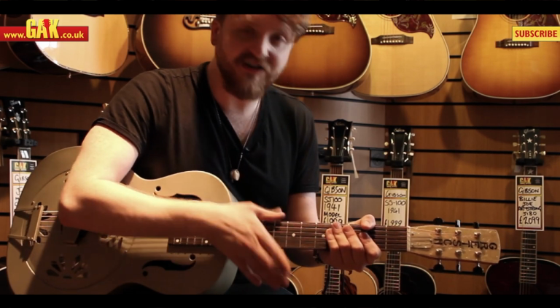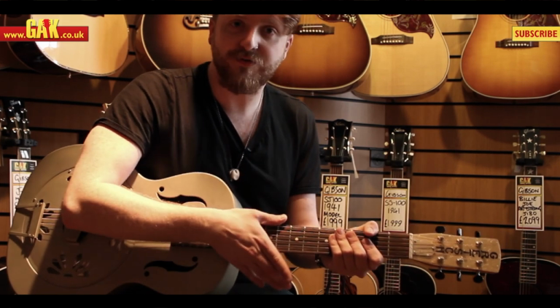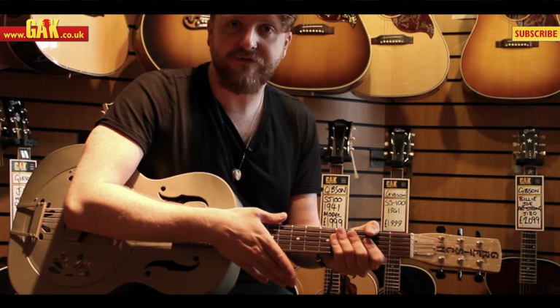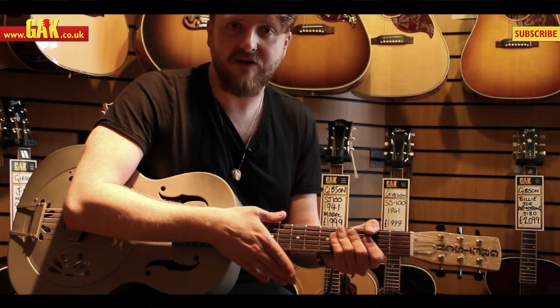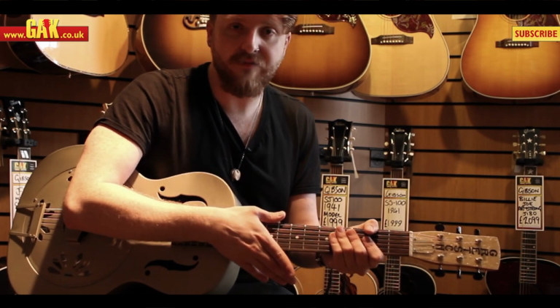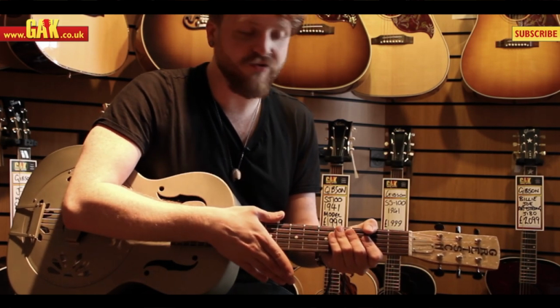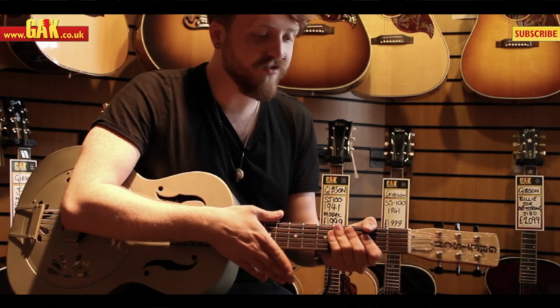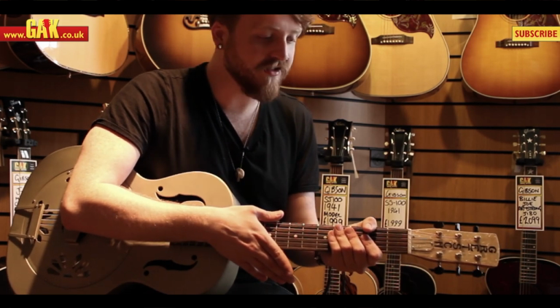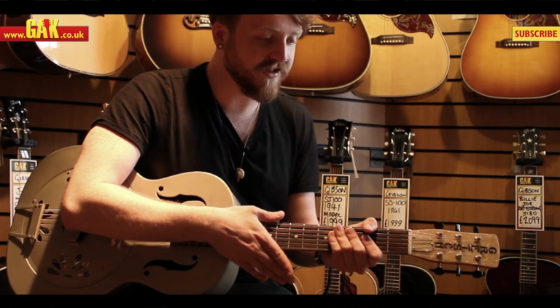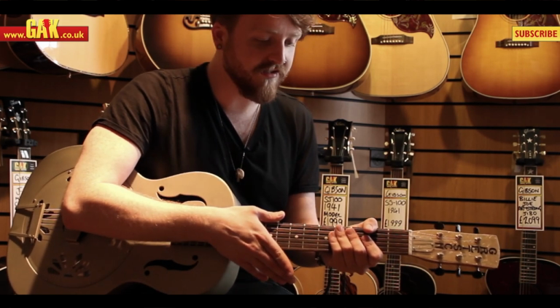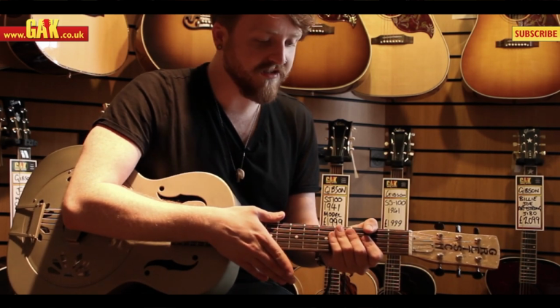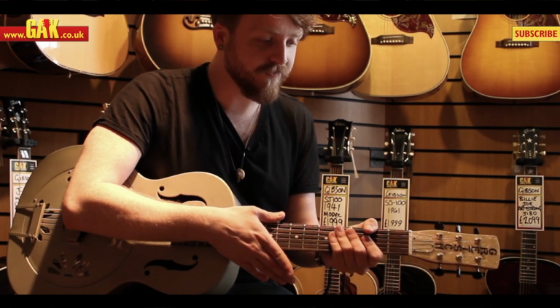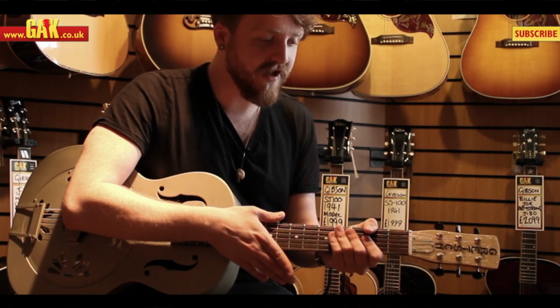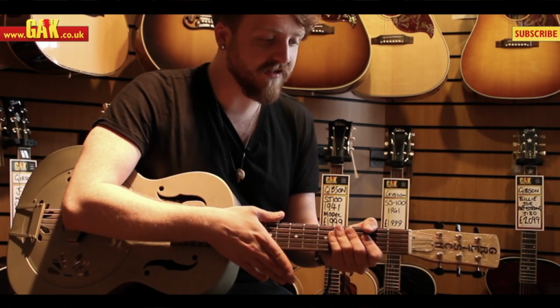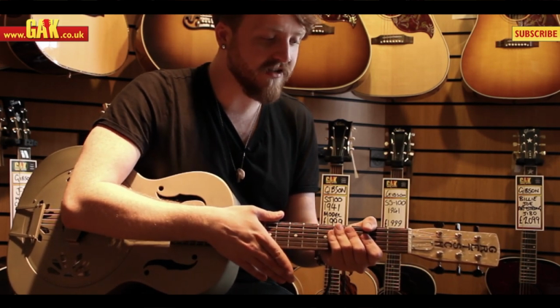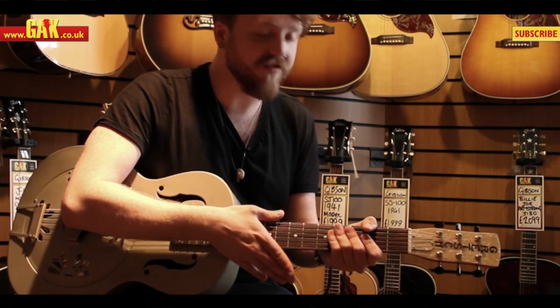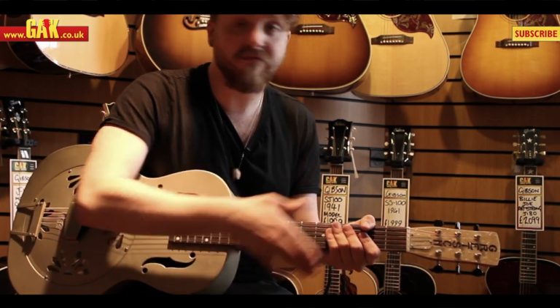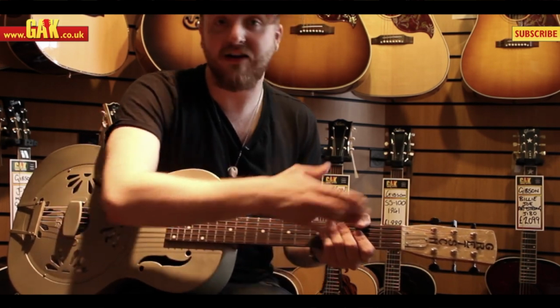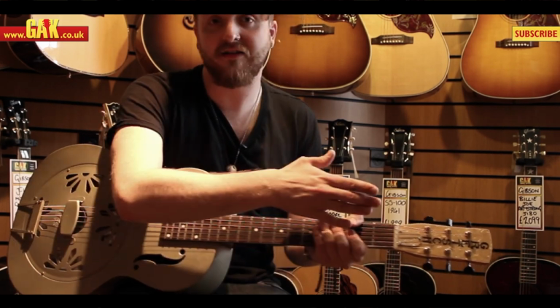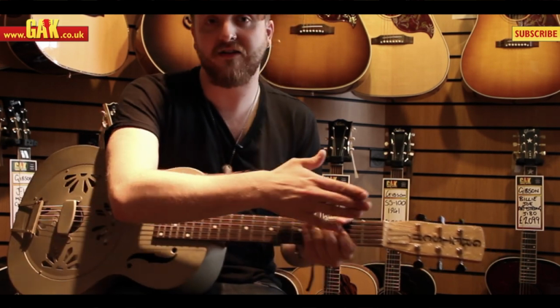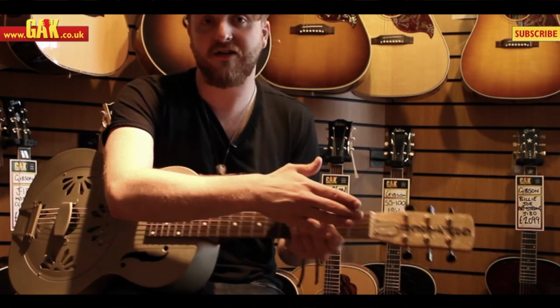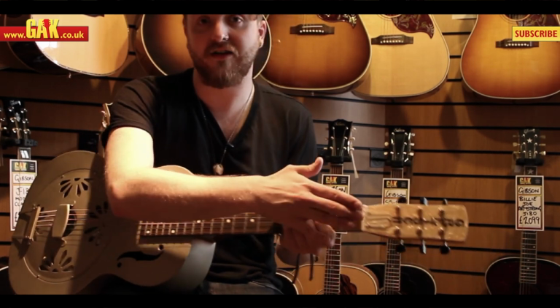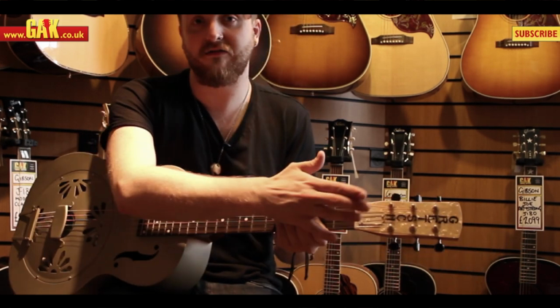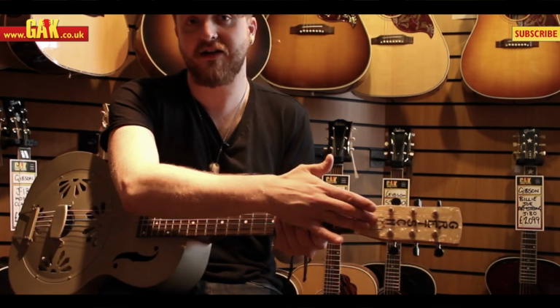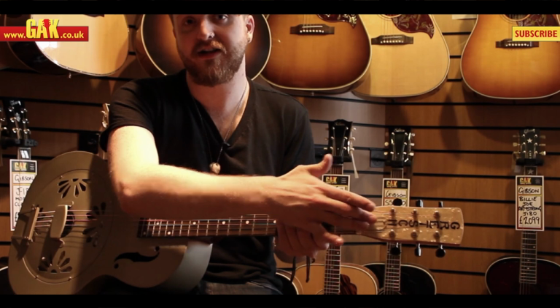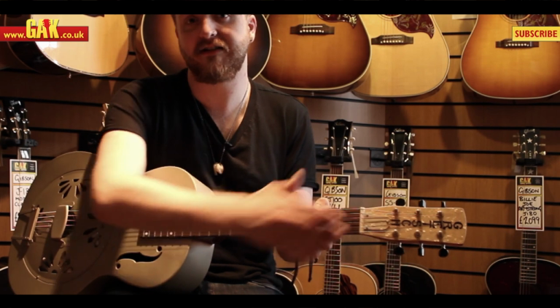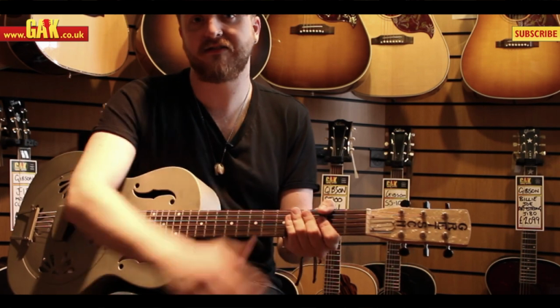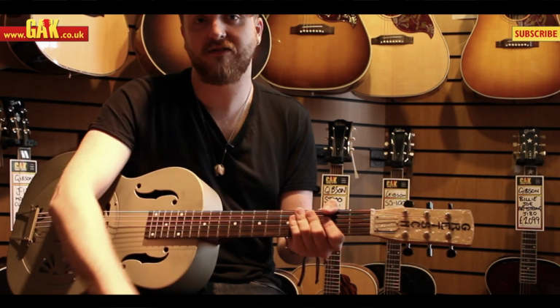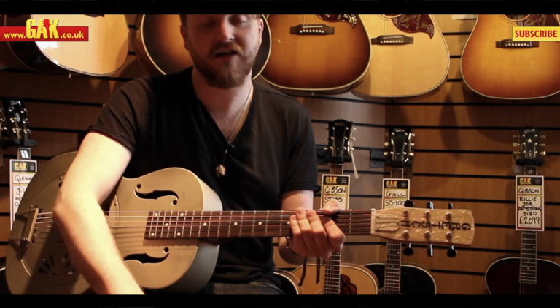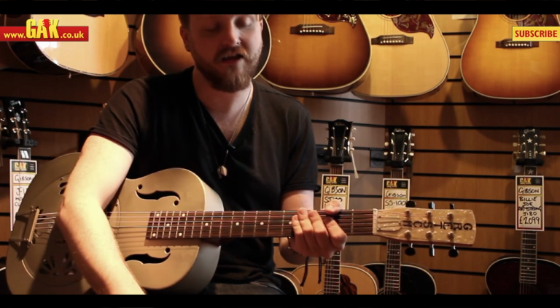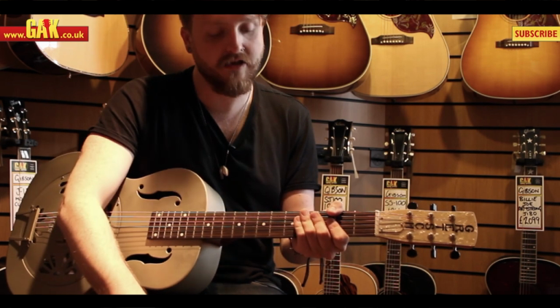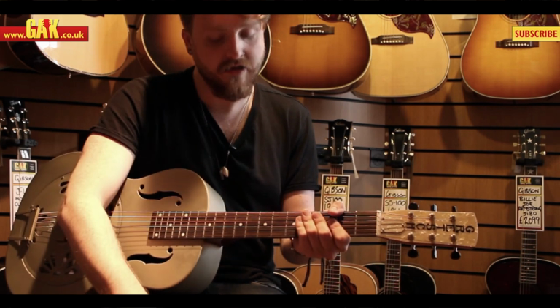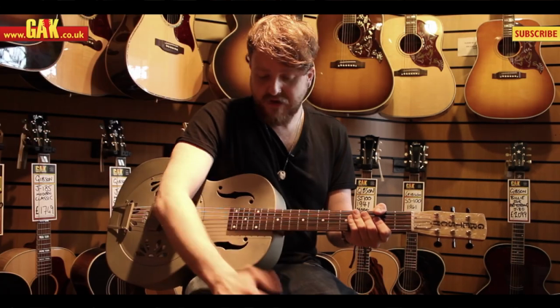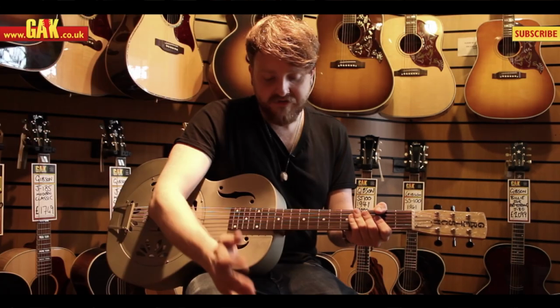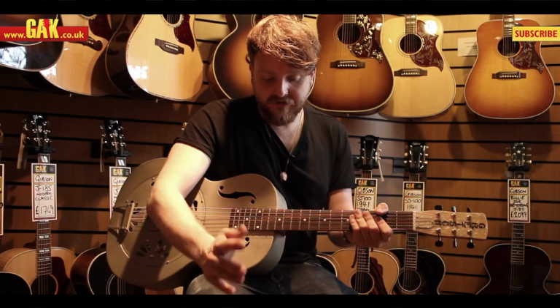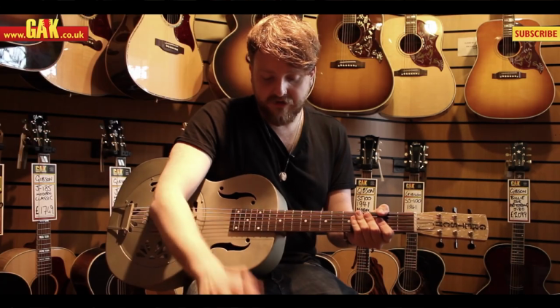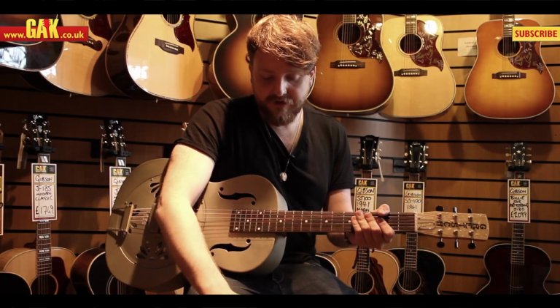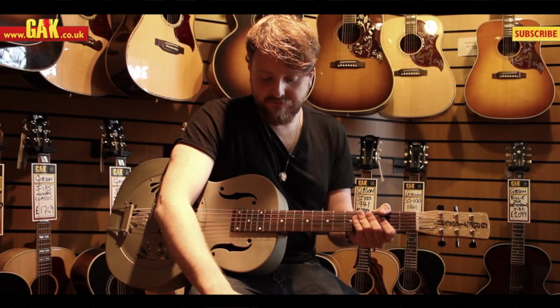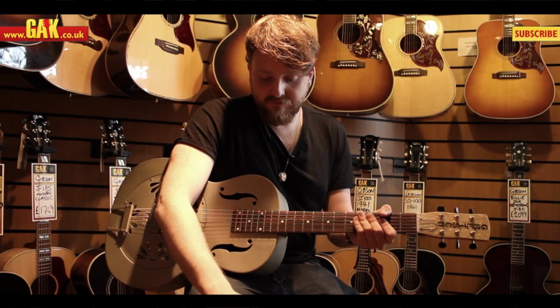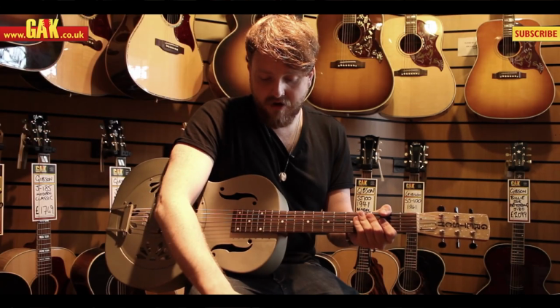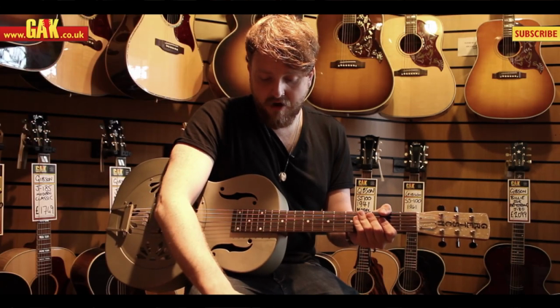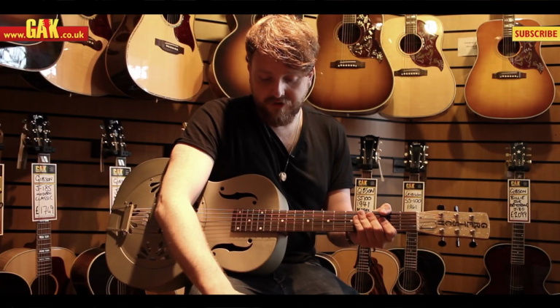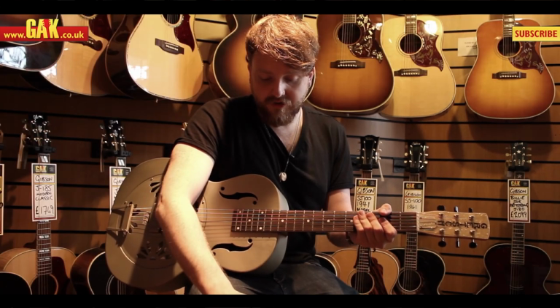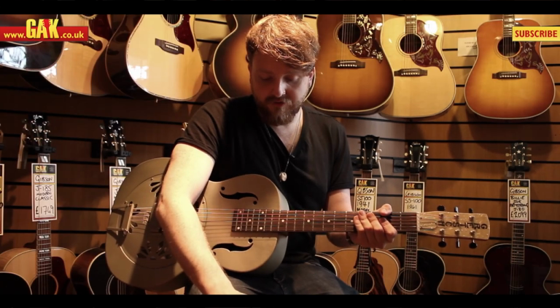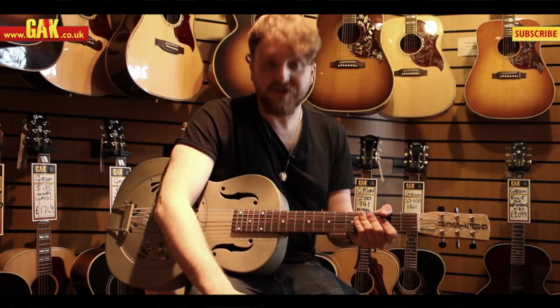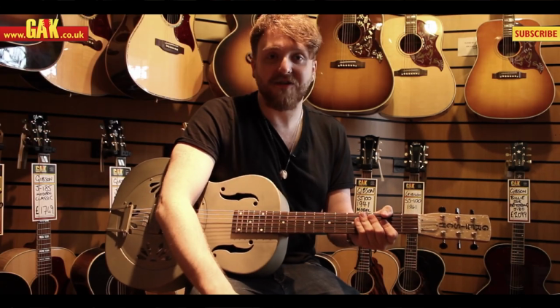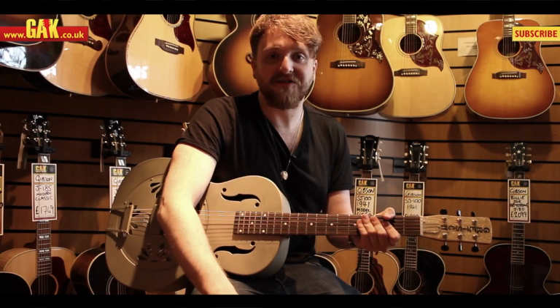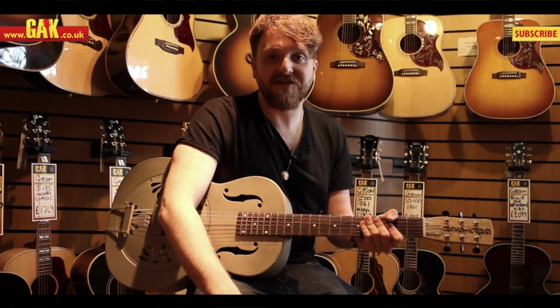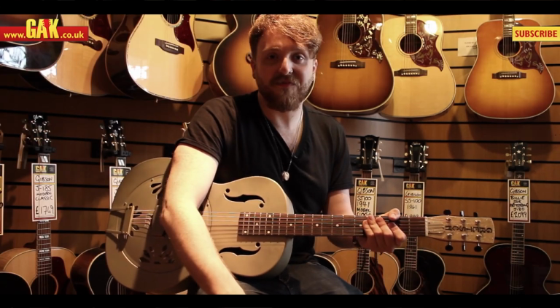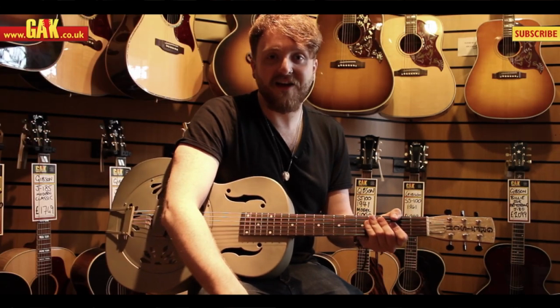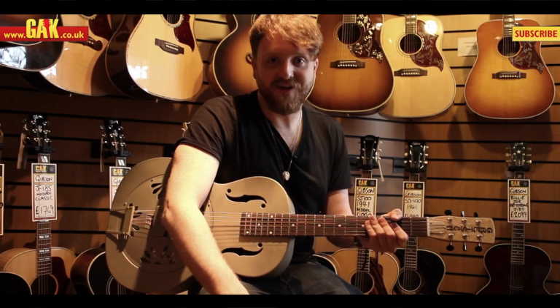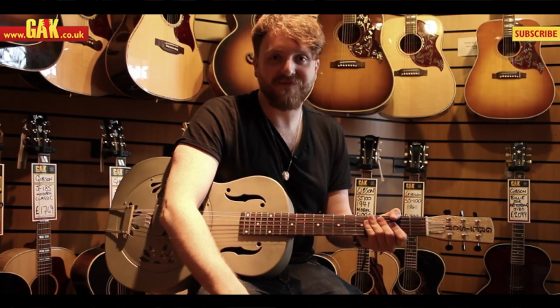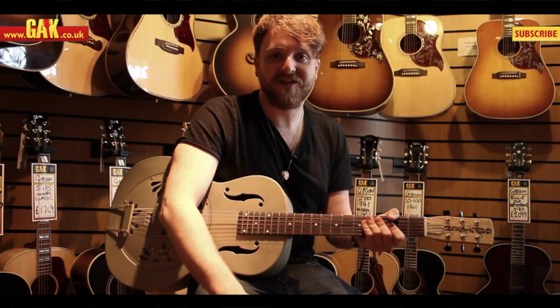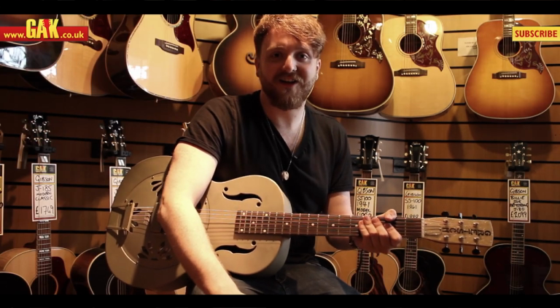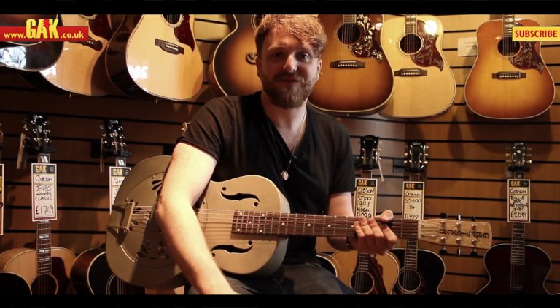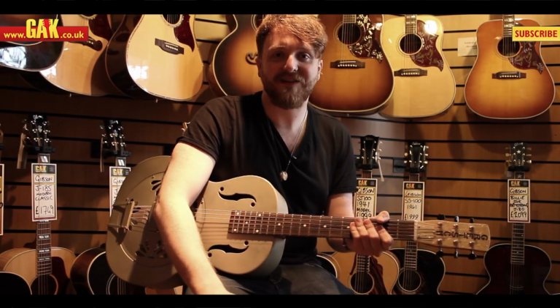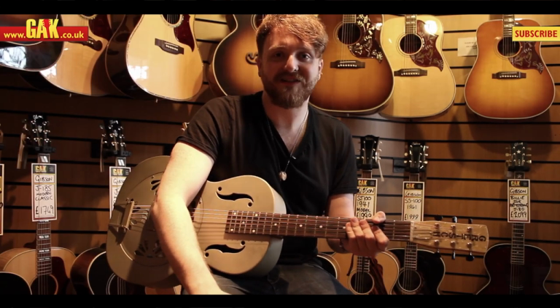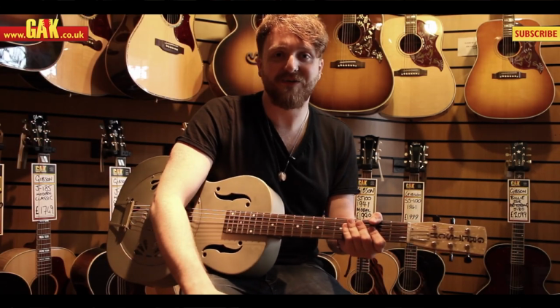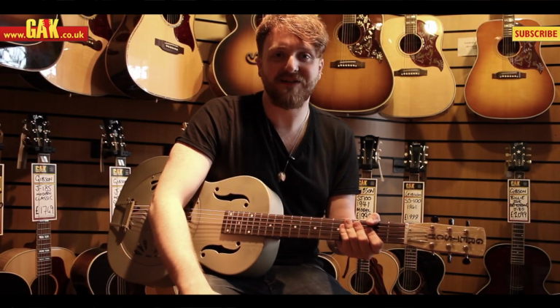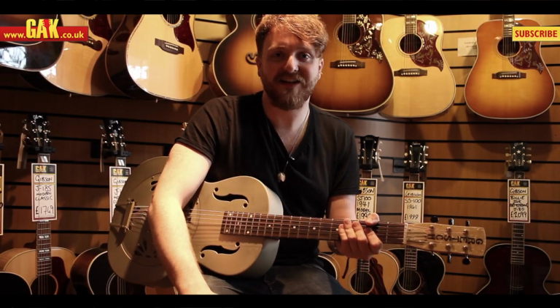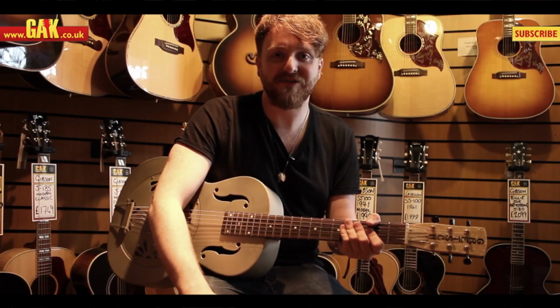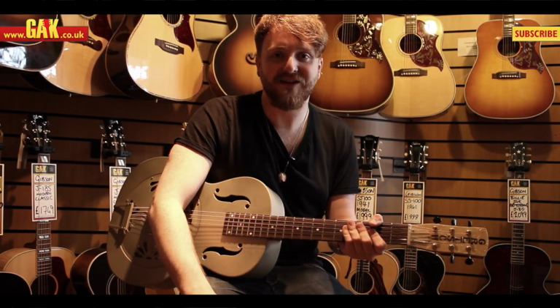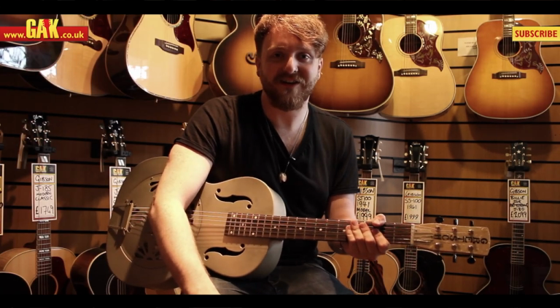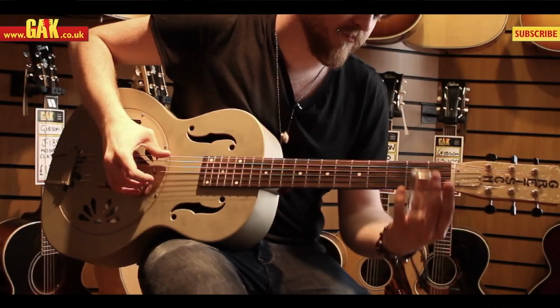Rosewood fretboard, as you'd expect, and a really good looking Gretsch headstock. Basically, I think the truth is in the playing, so let's hear what it sounds like.